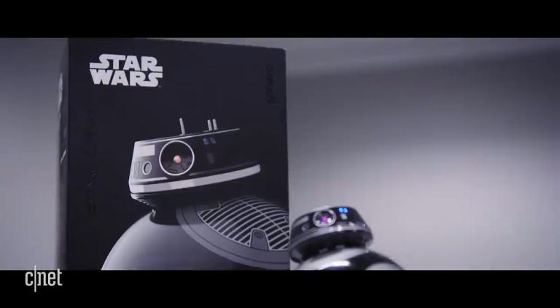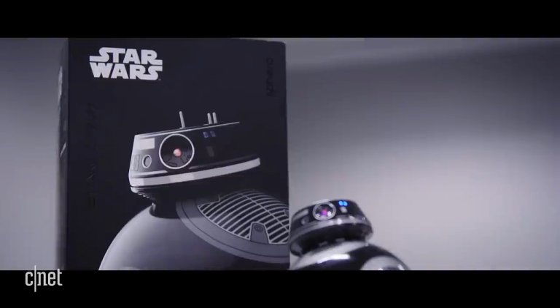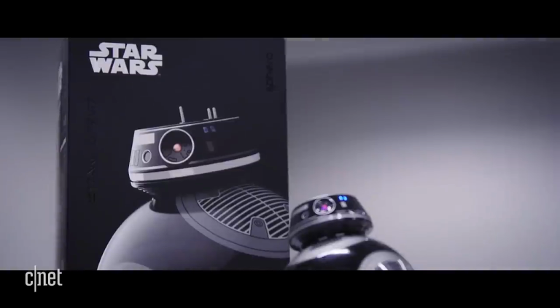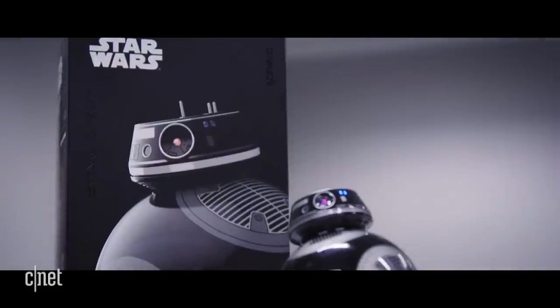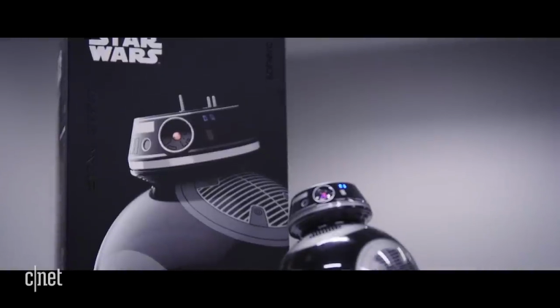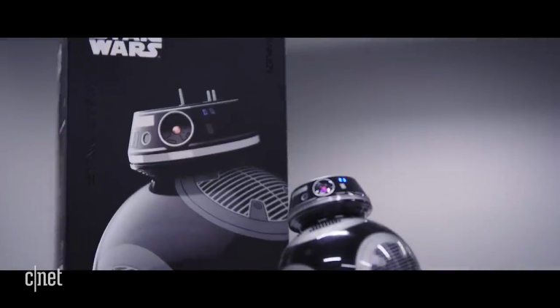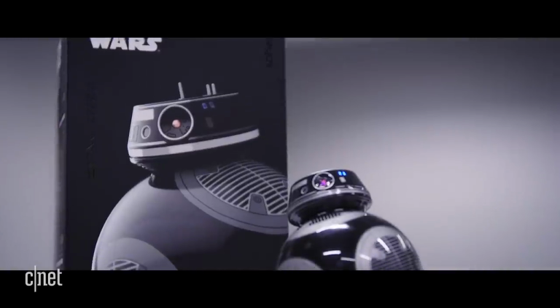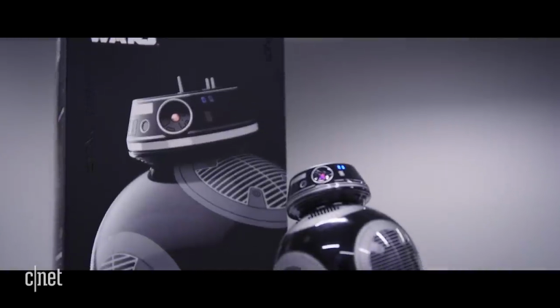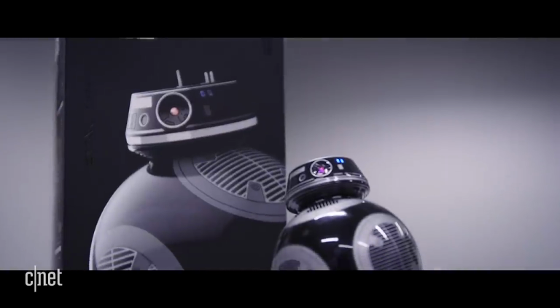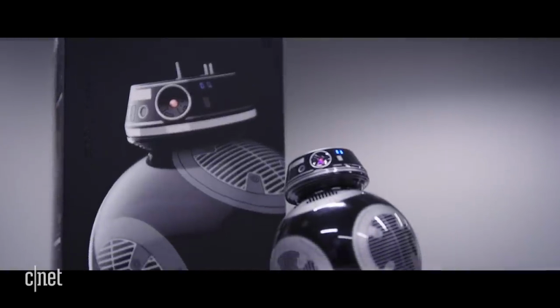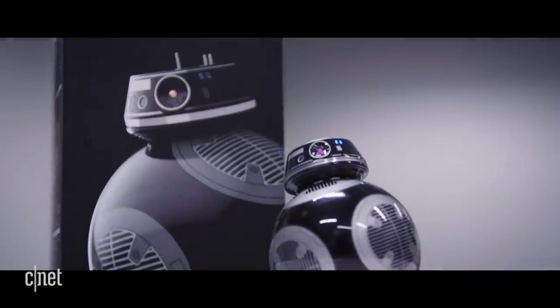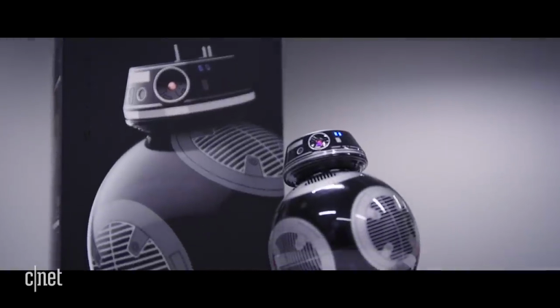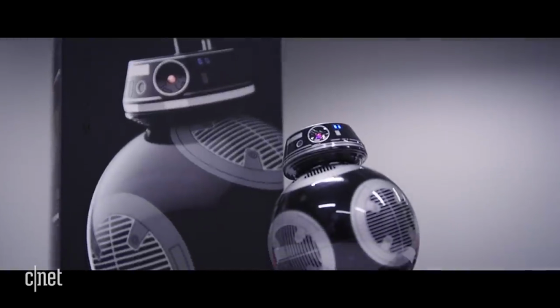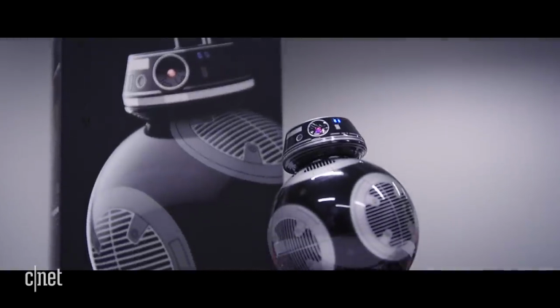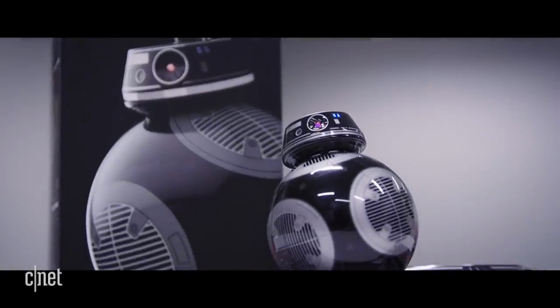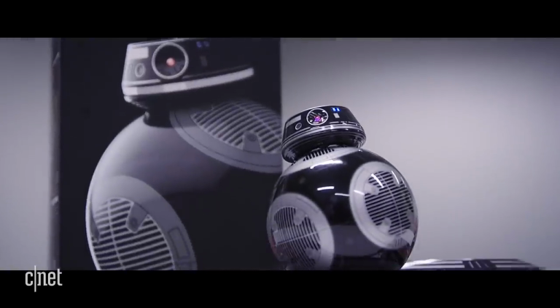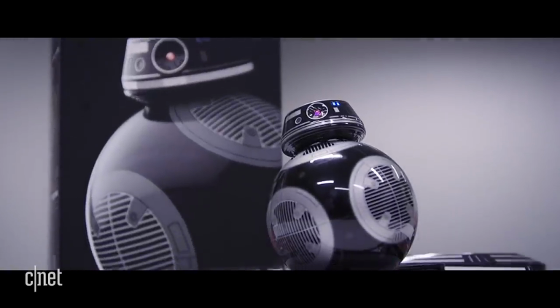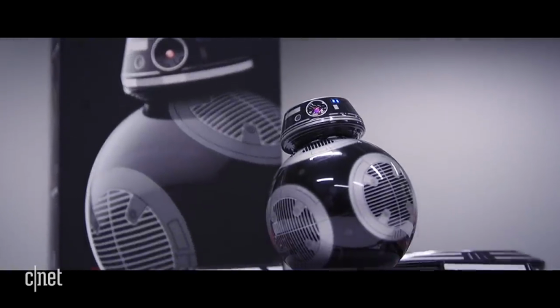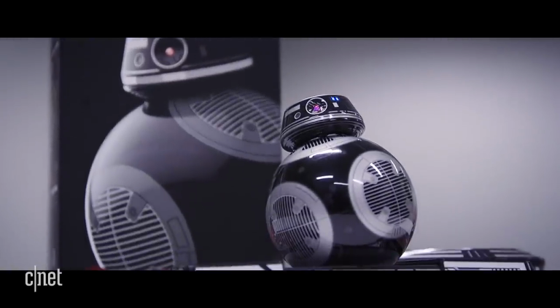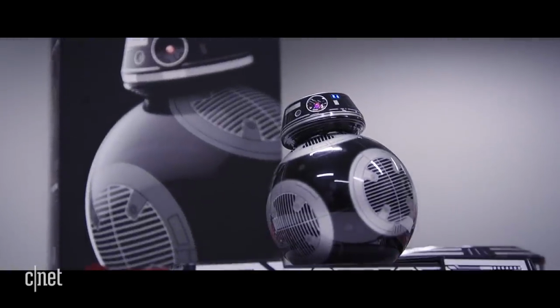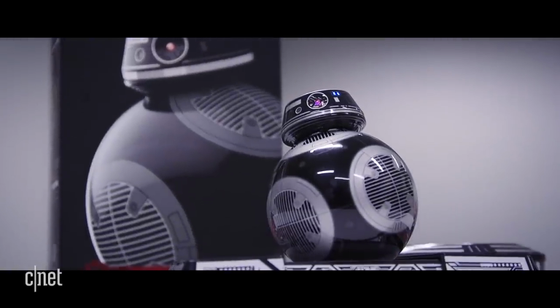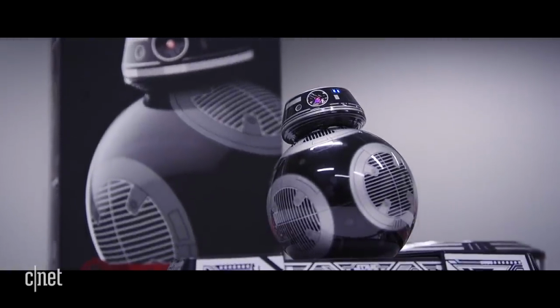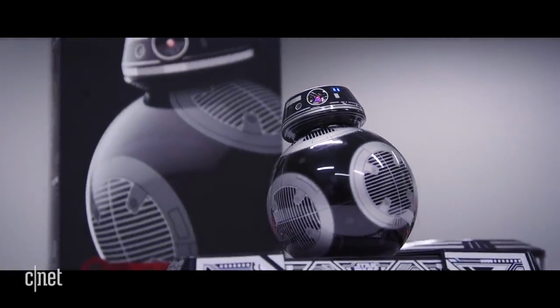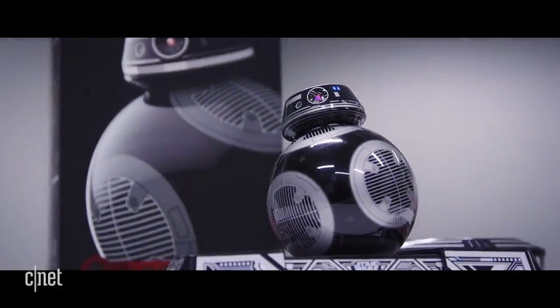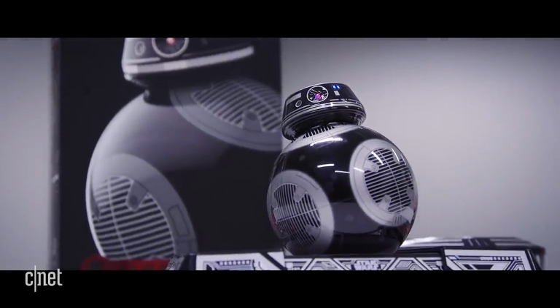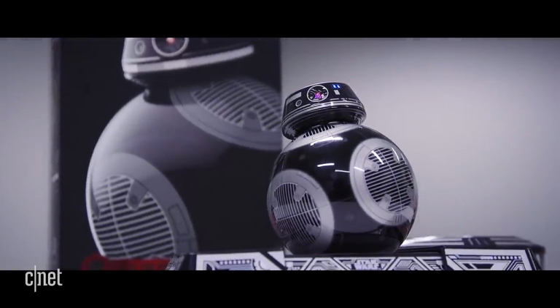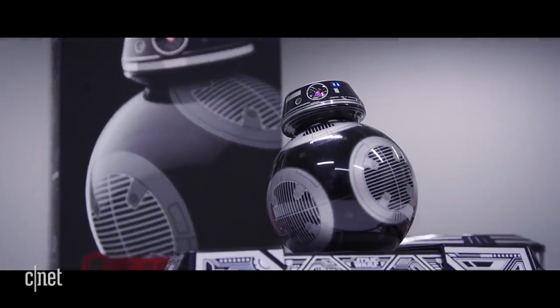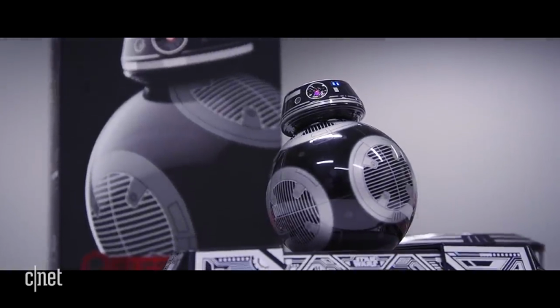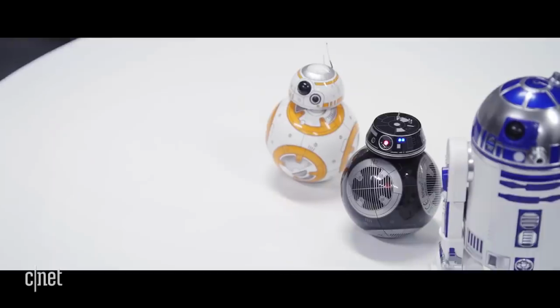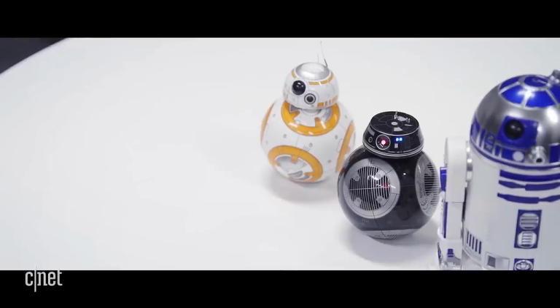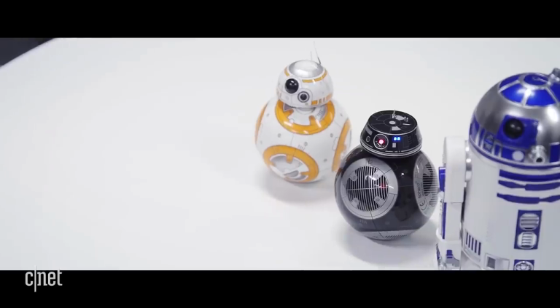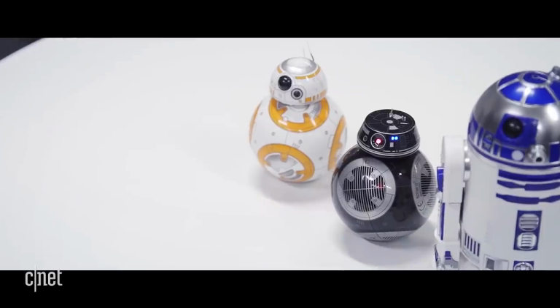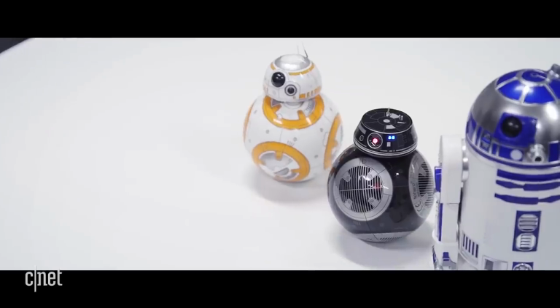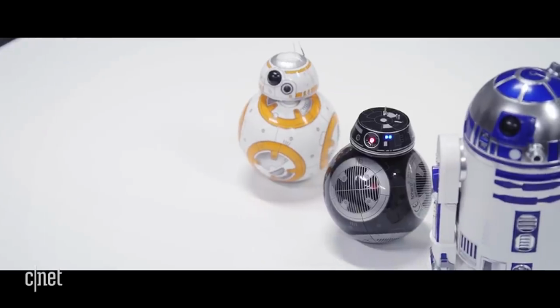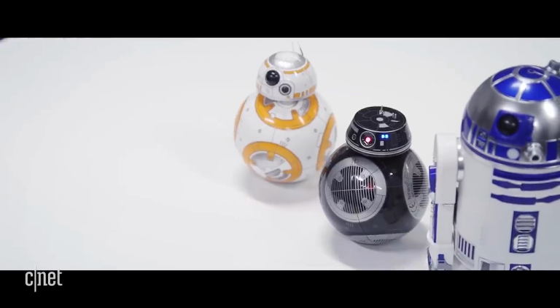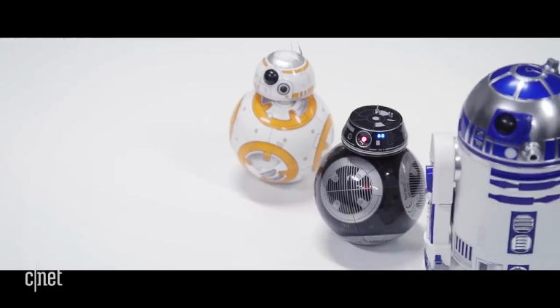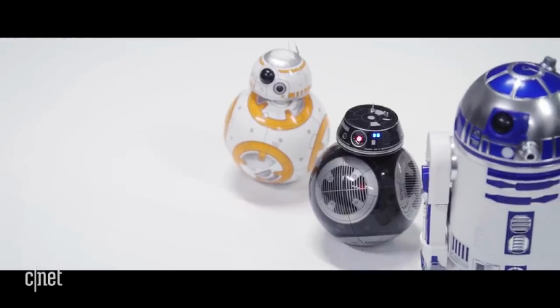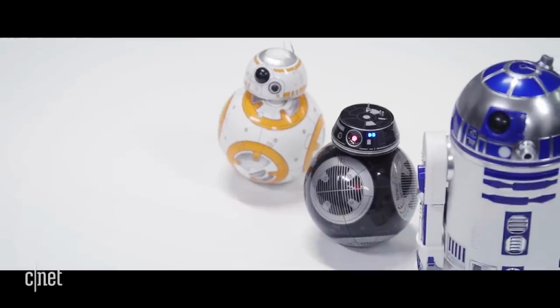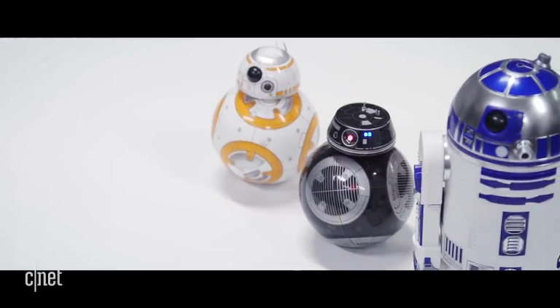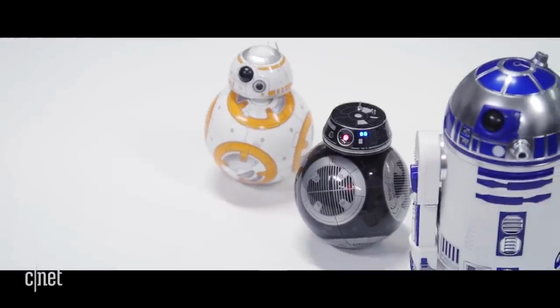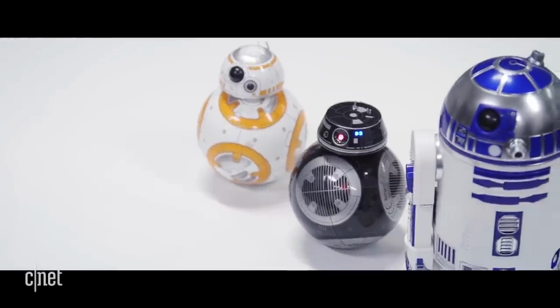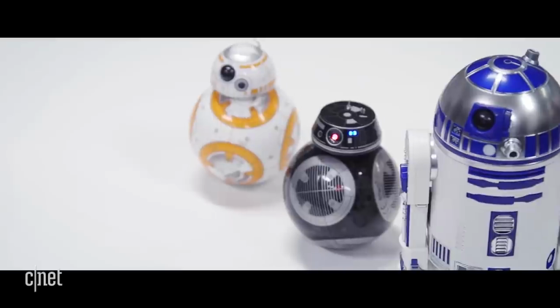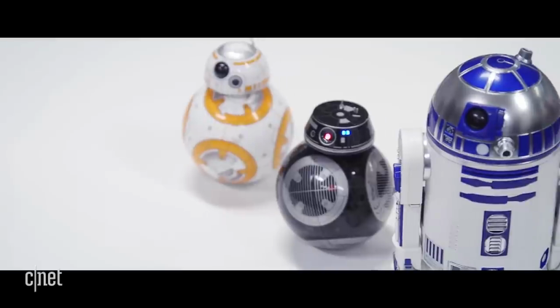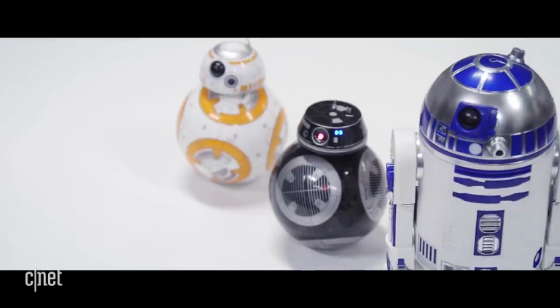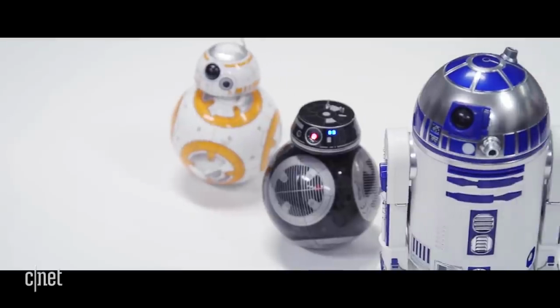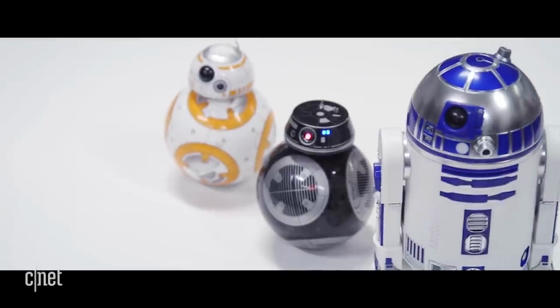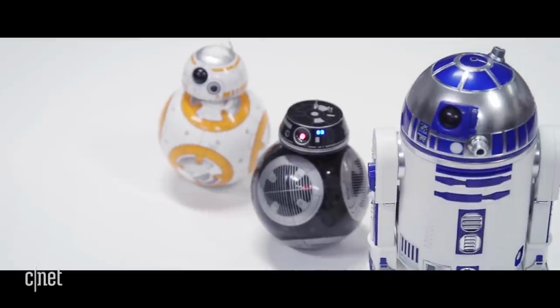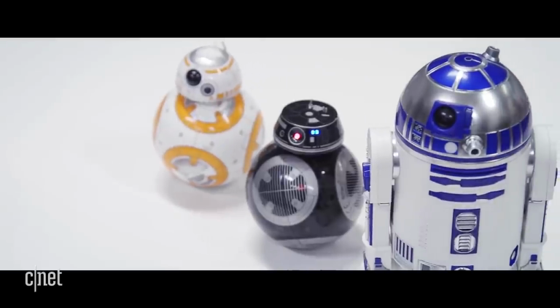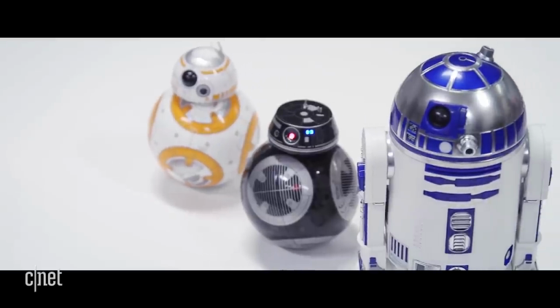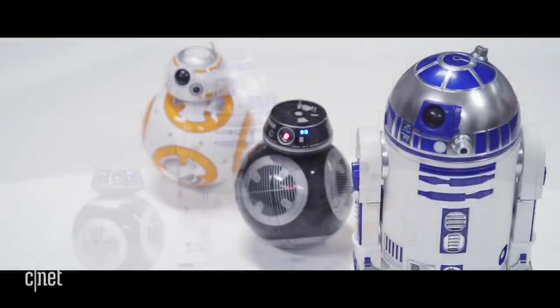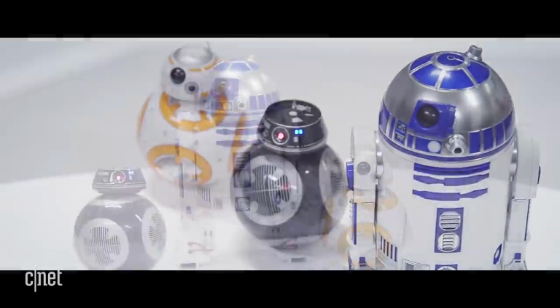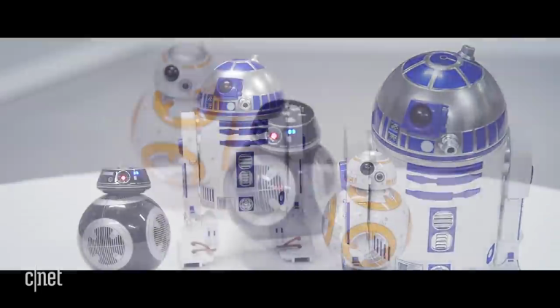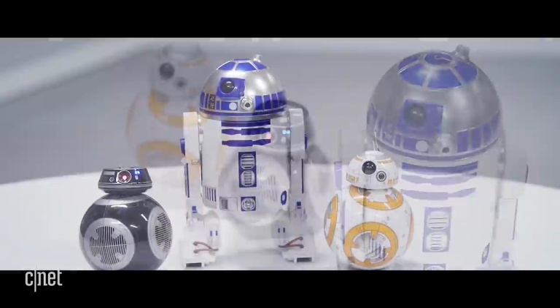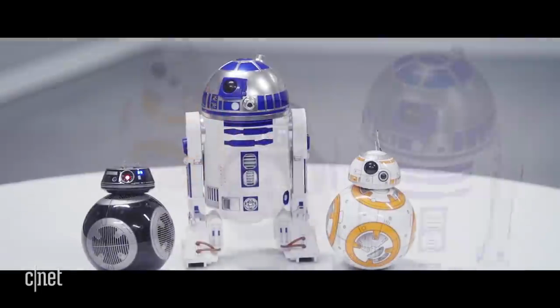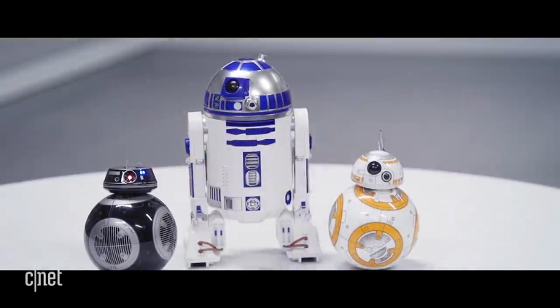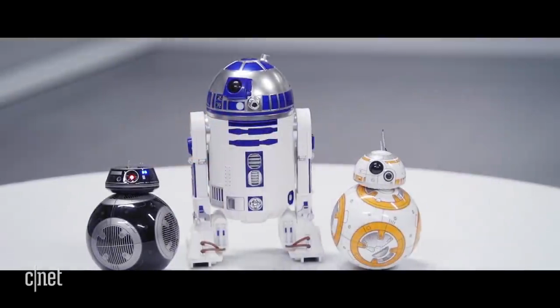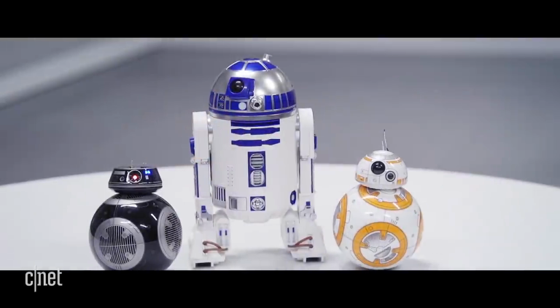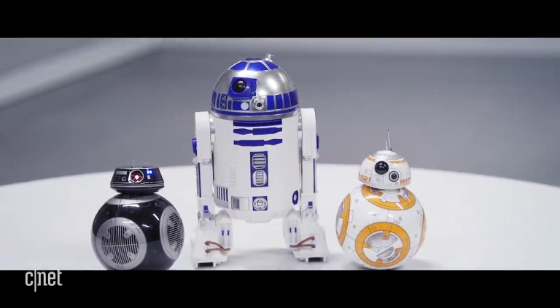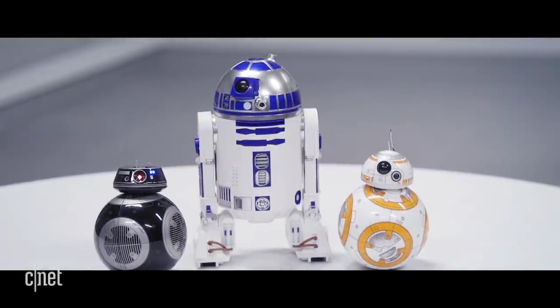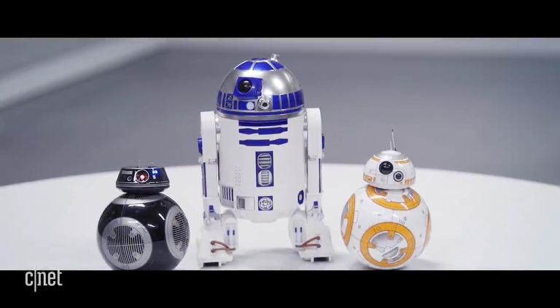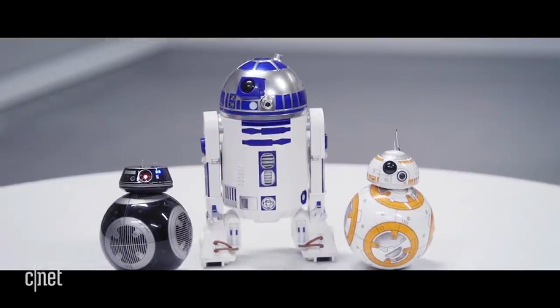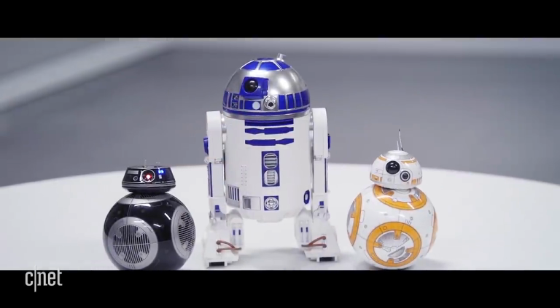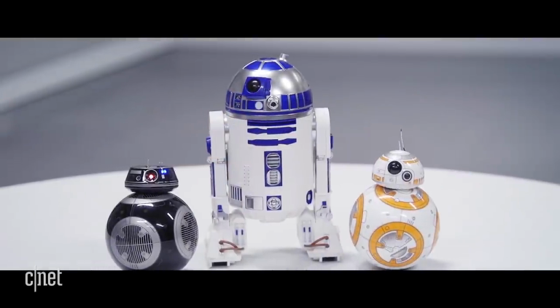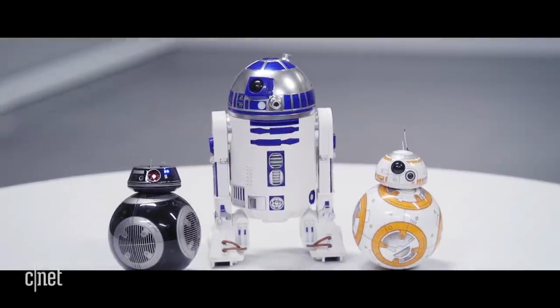R2 is joined by BB-9E. If BB-9E isn't familiar to you, that's because this droid hasn't made a big screen debut yet — we expect that later this year.